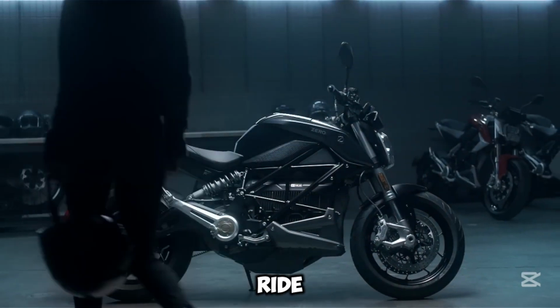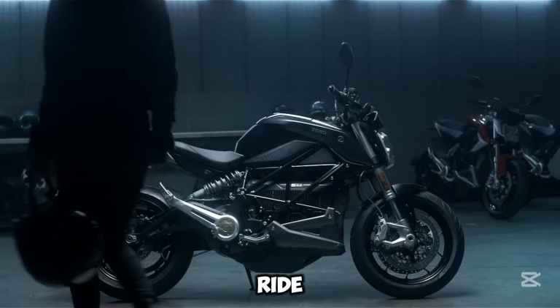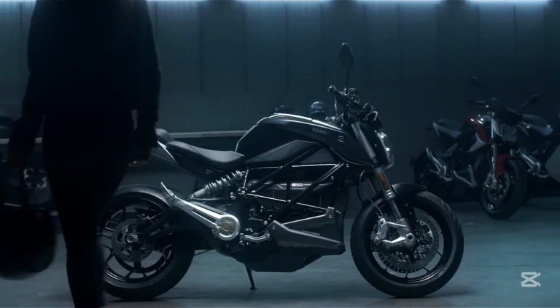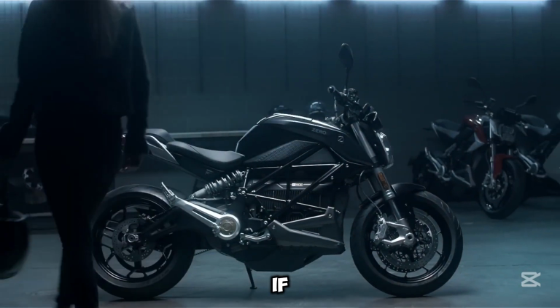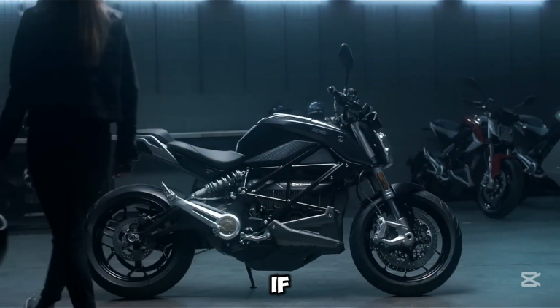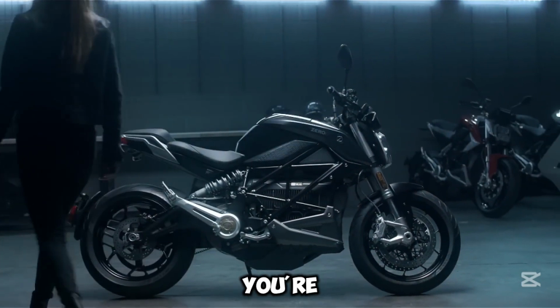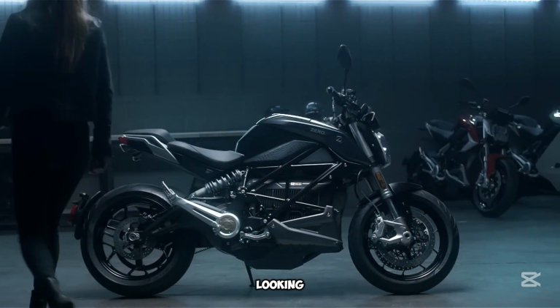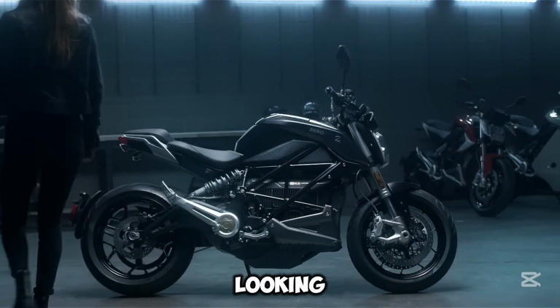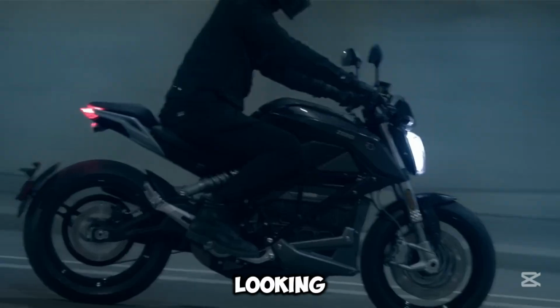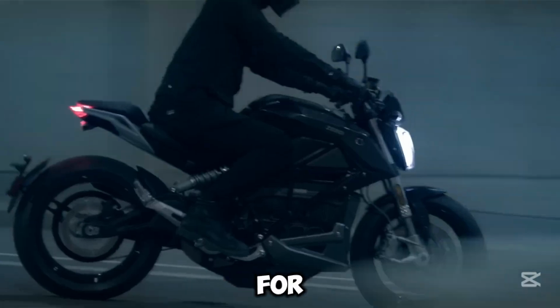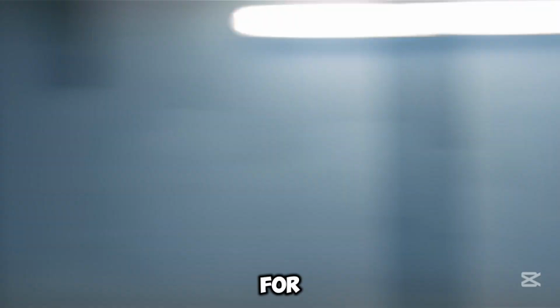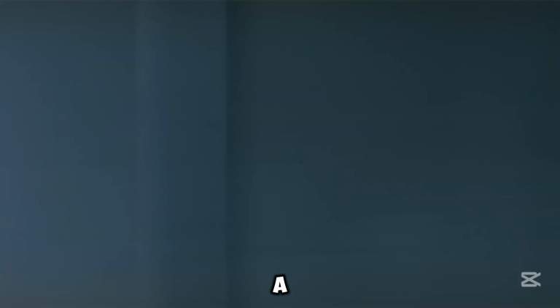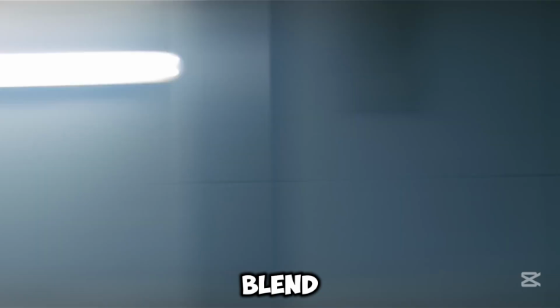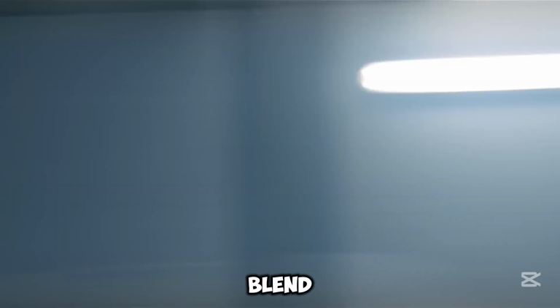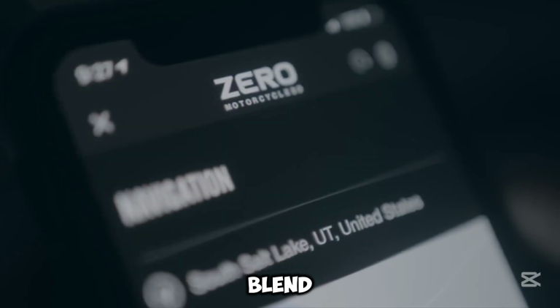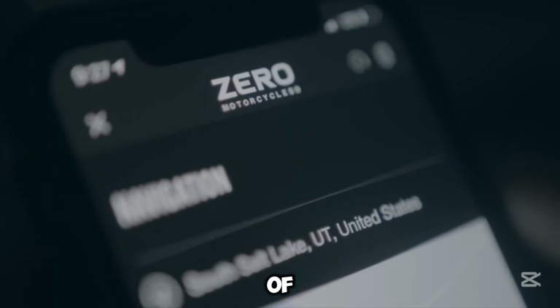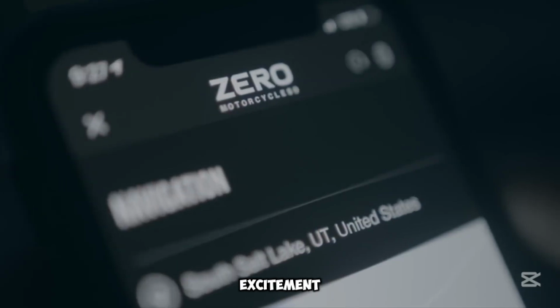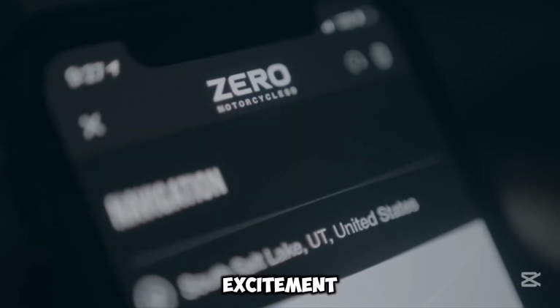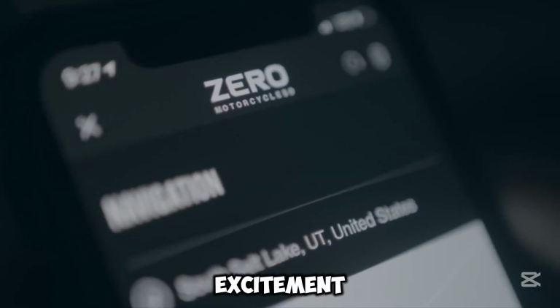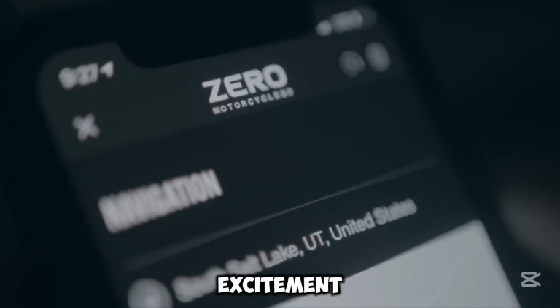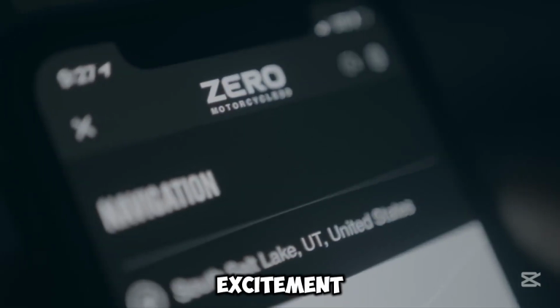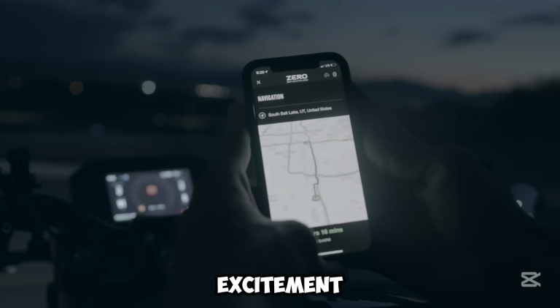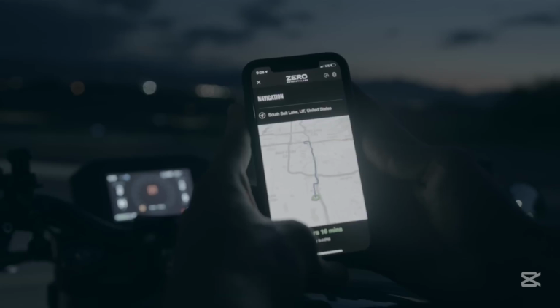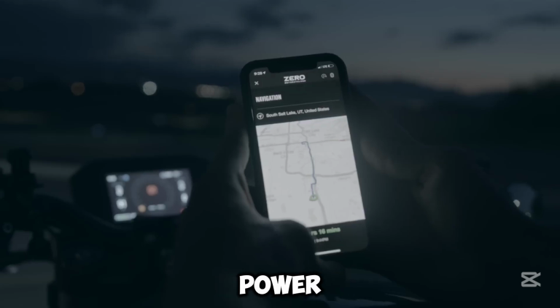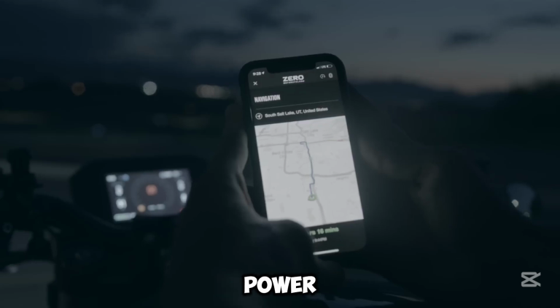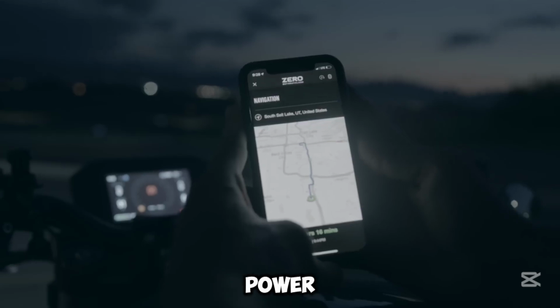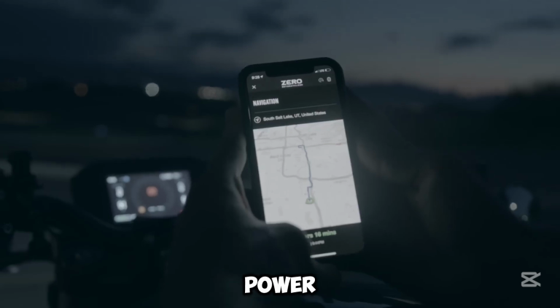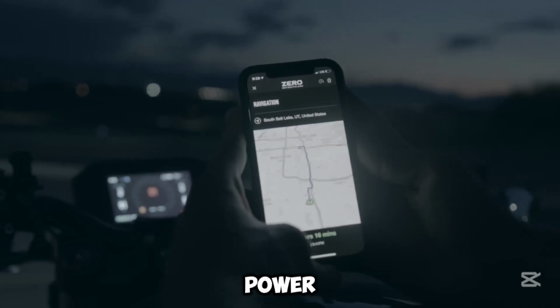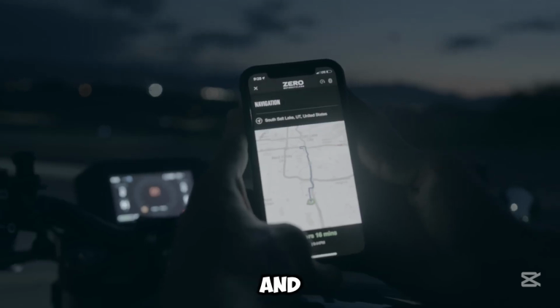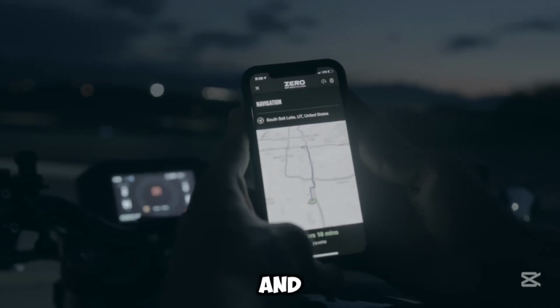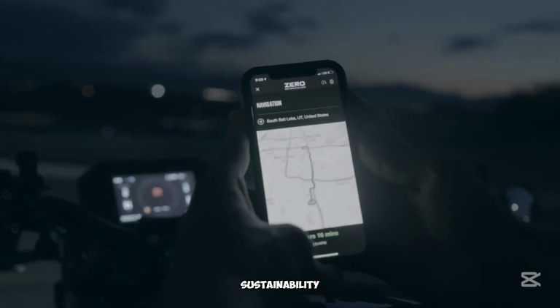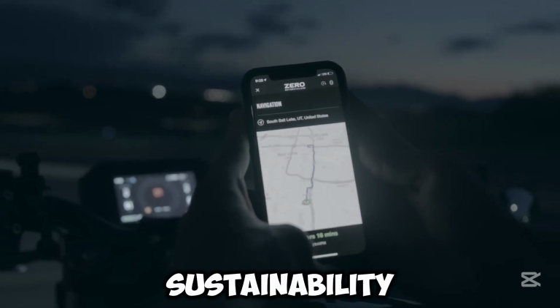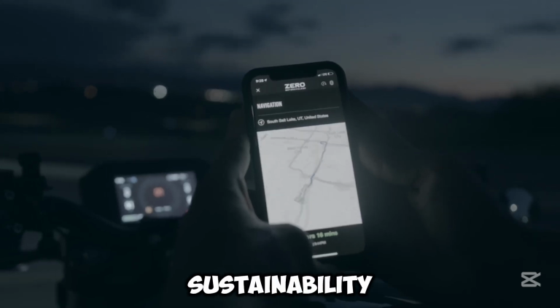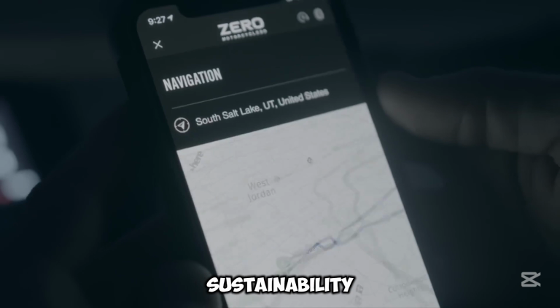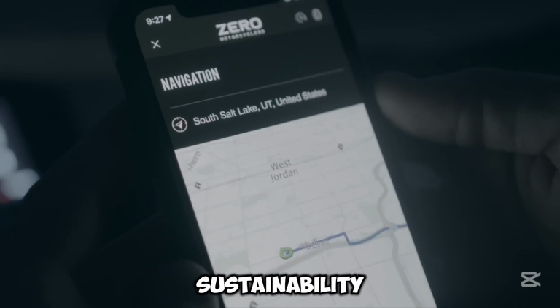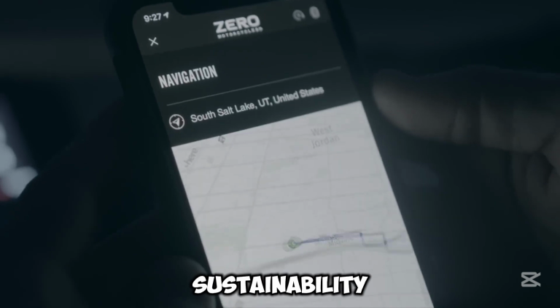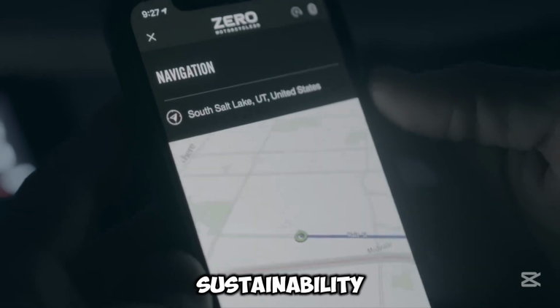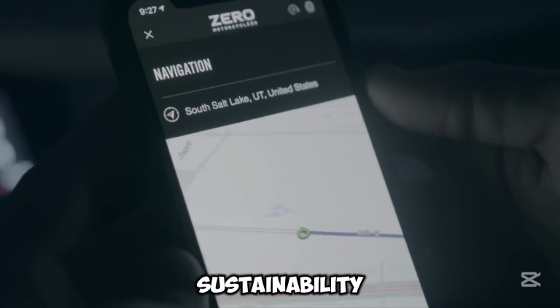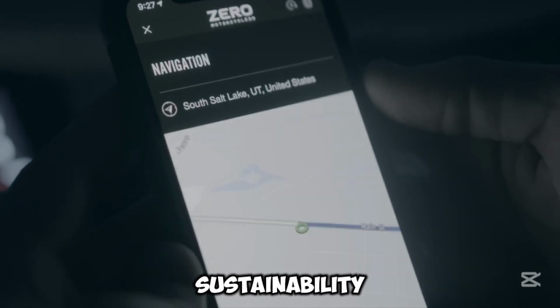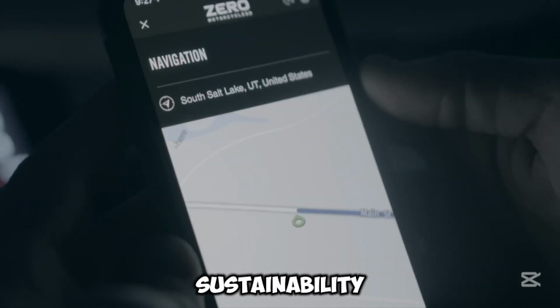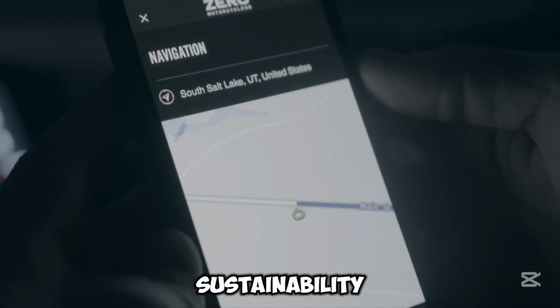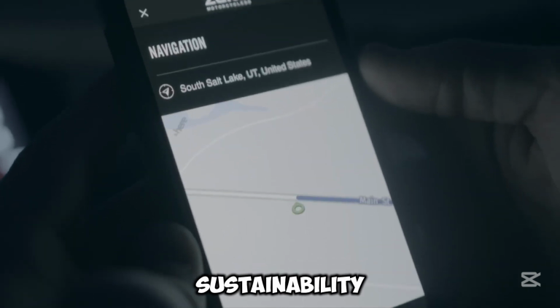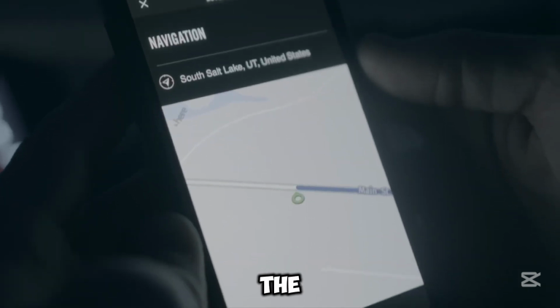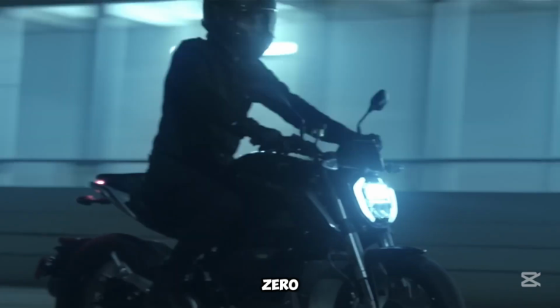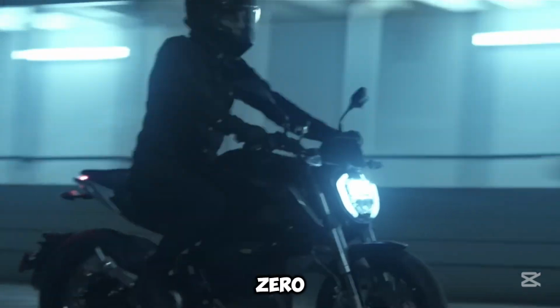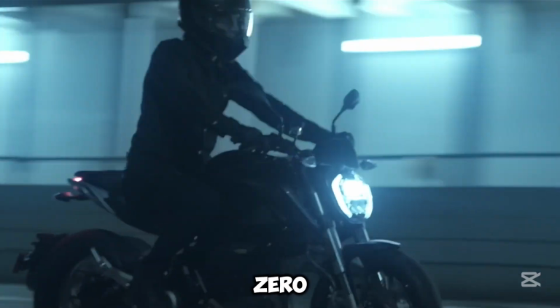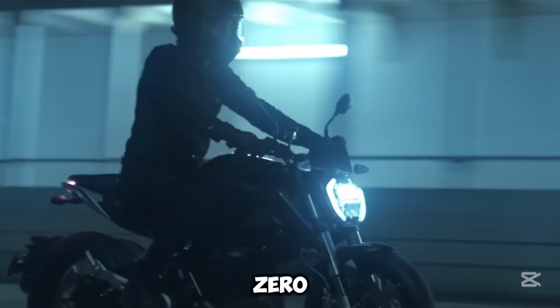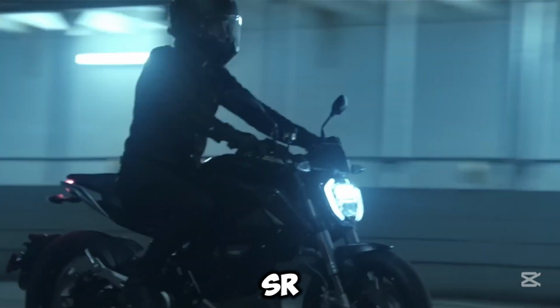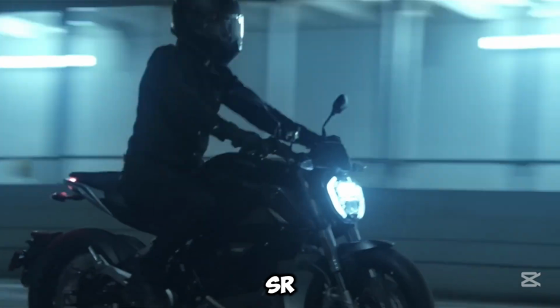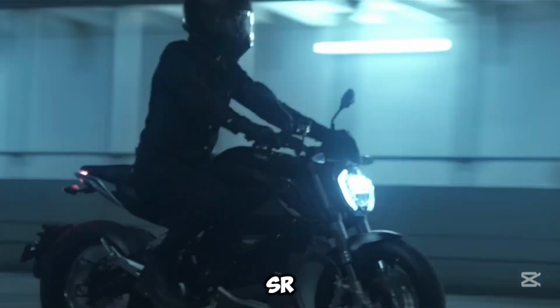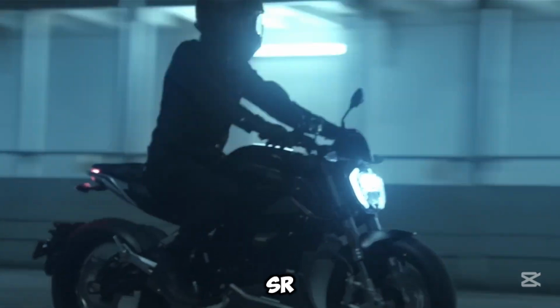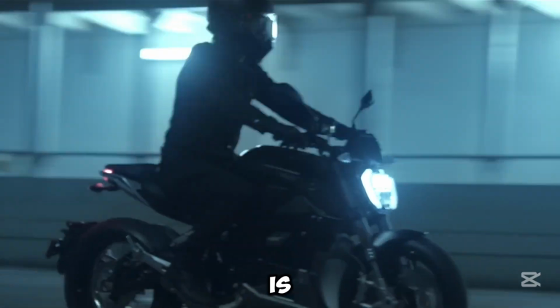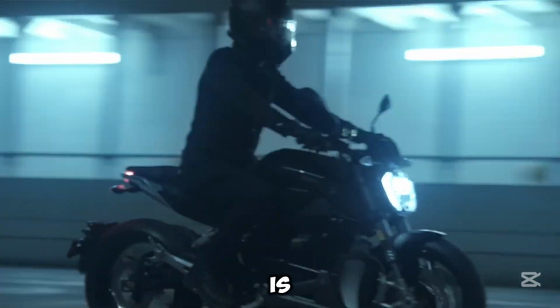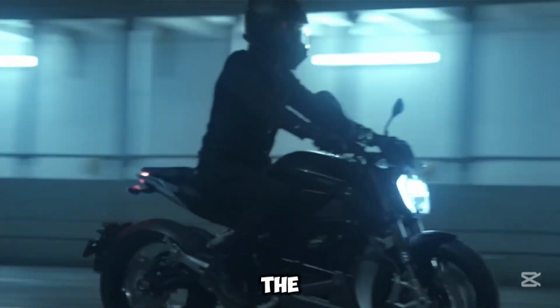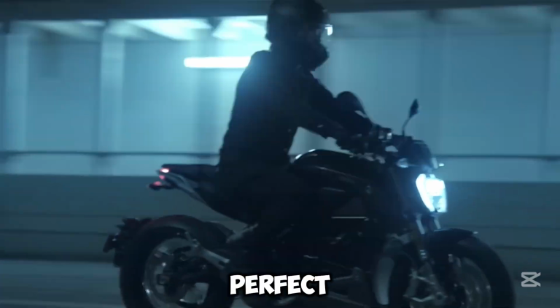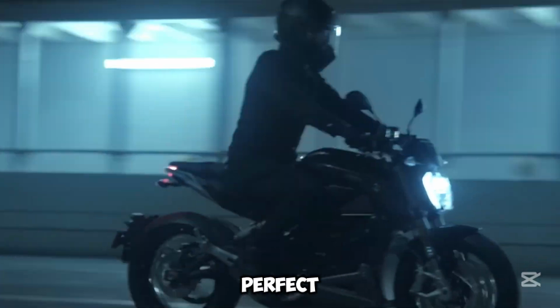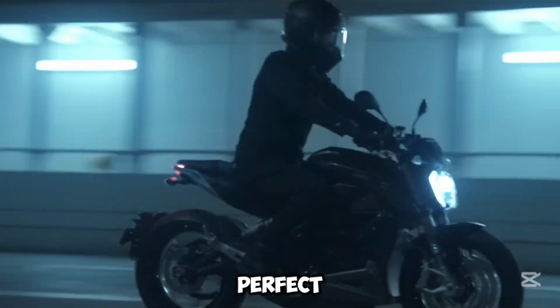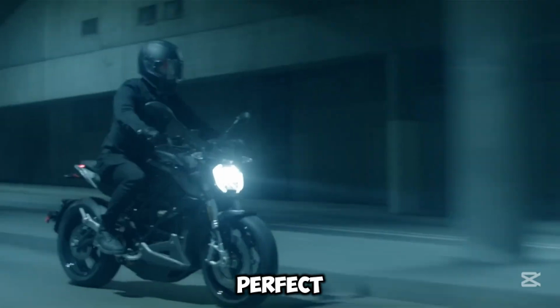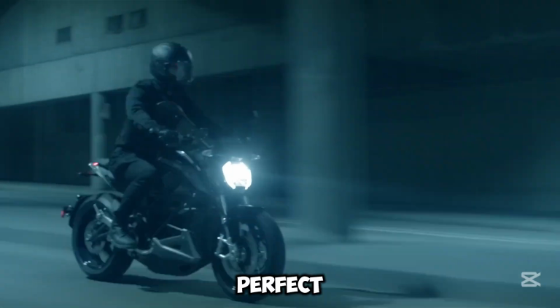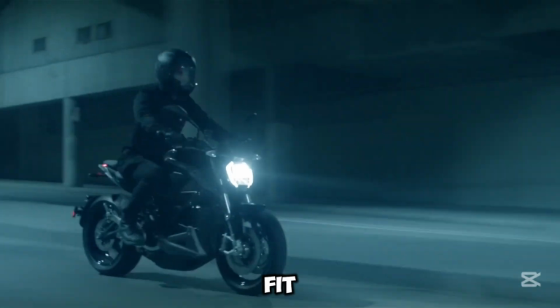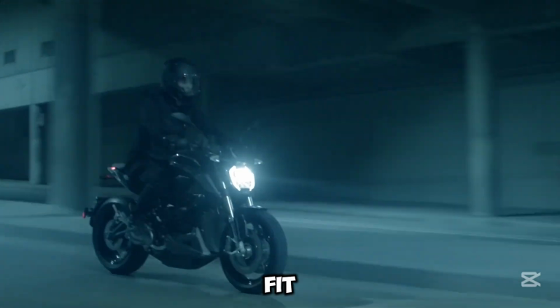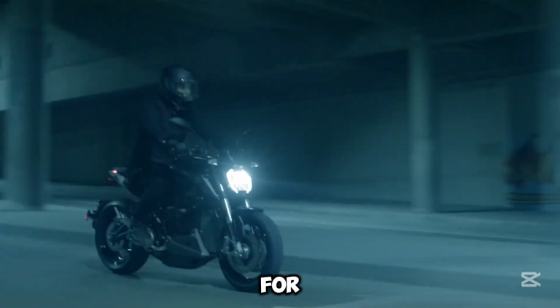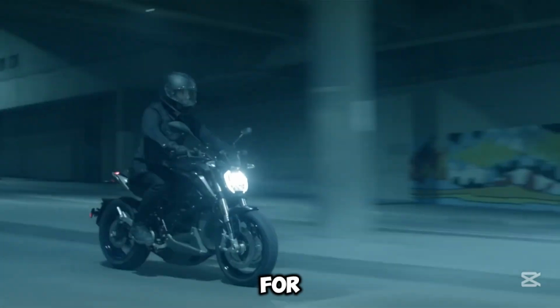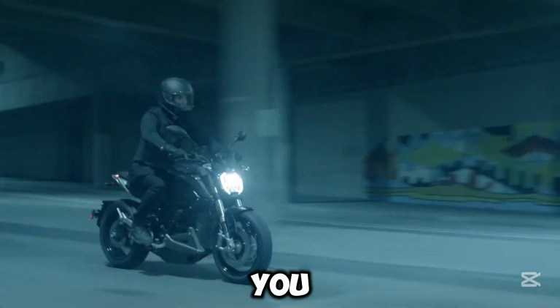If you're looking for a blend of excitement, power, and sustainability, the Zero SR is the perfect fit for you.